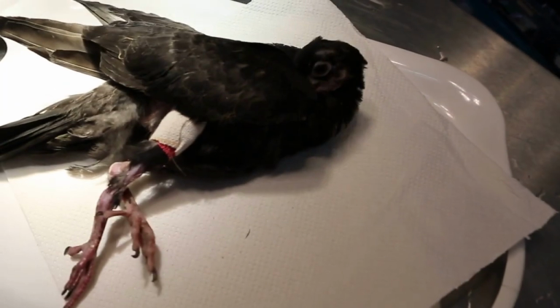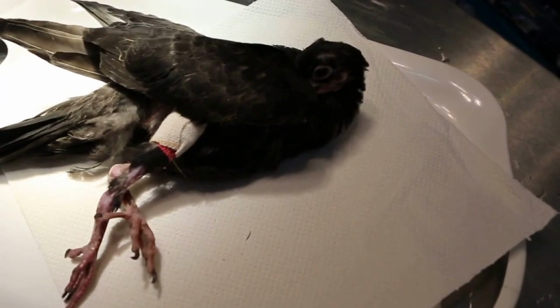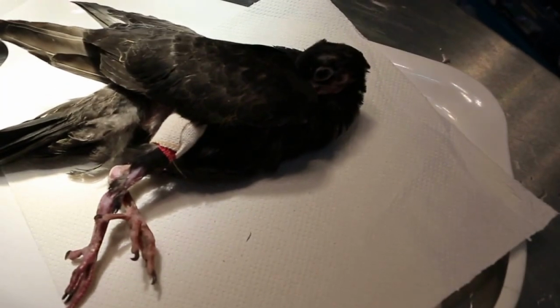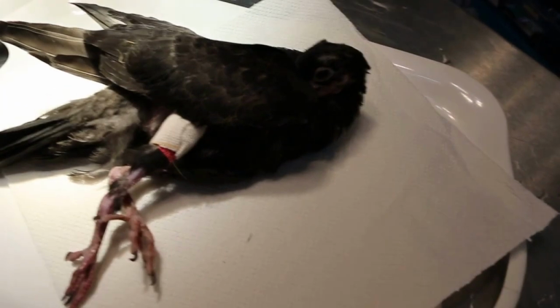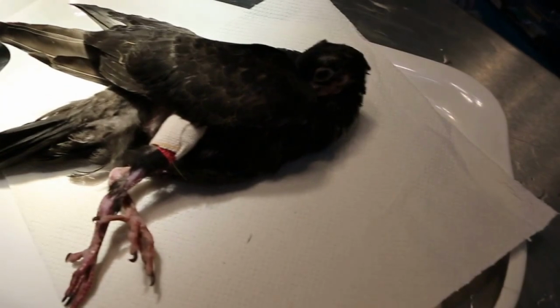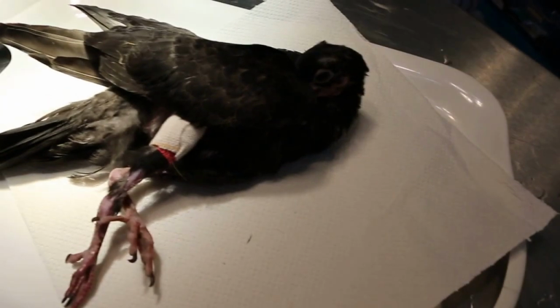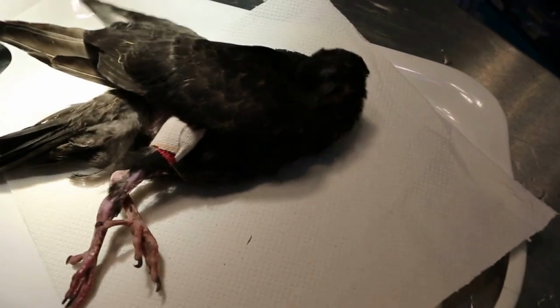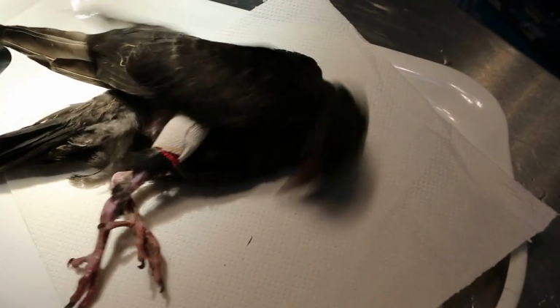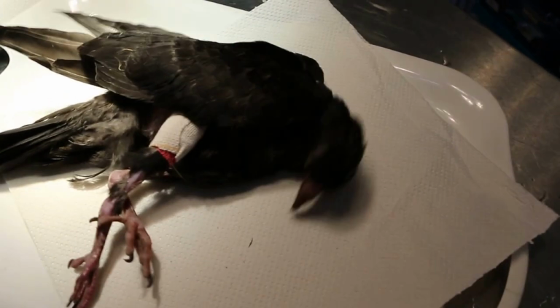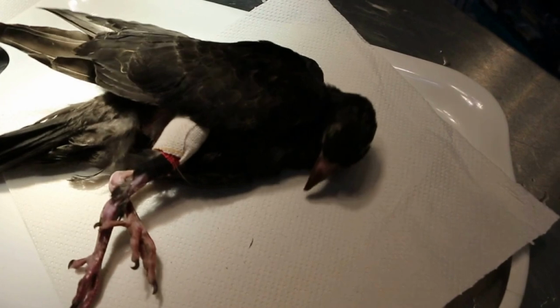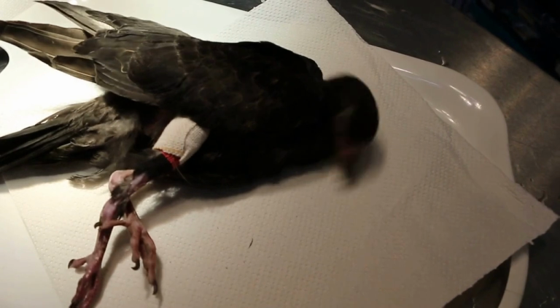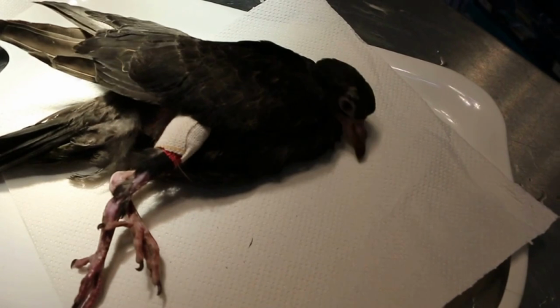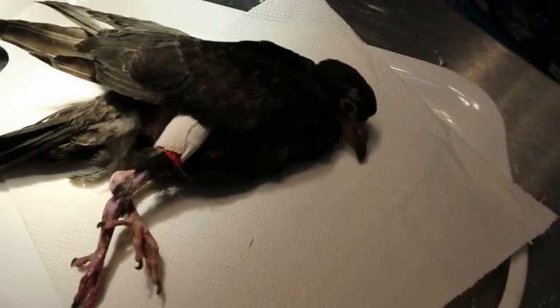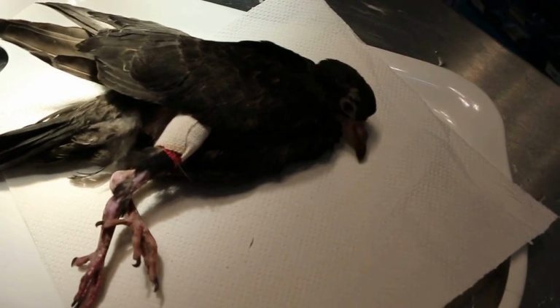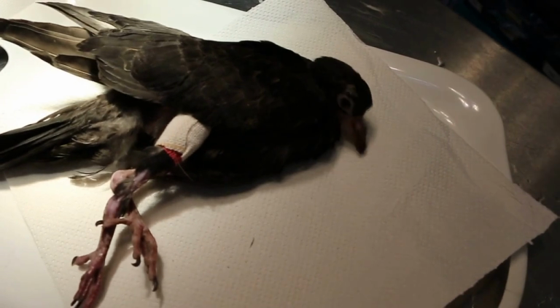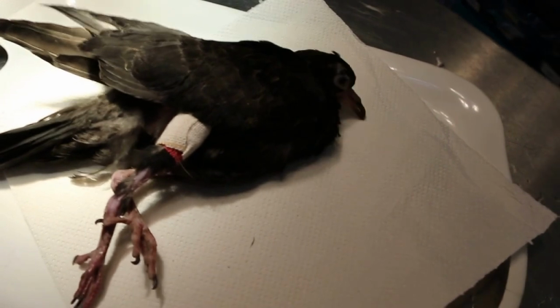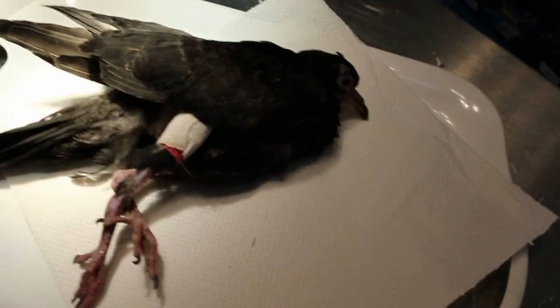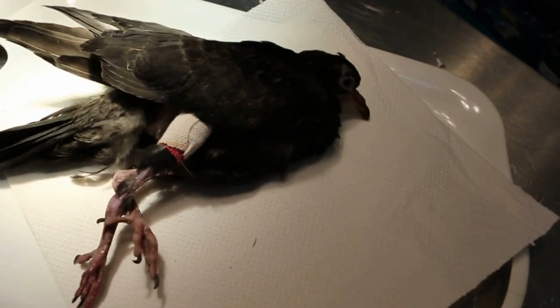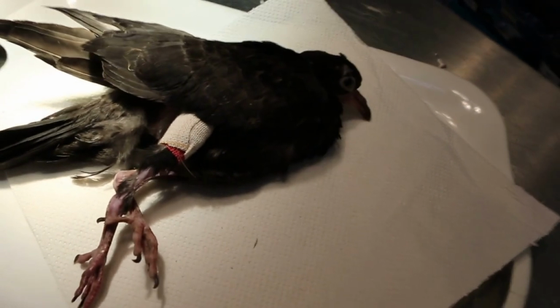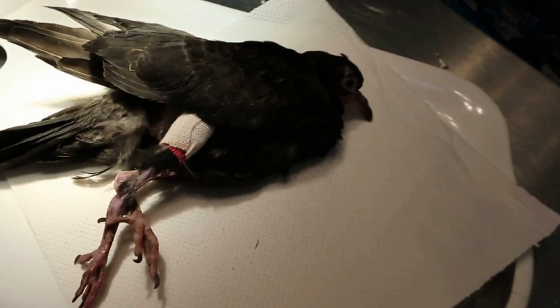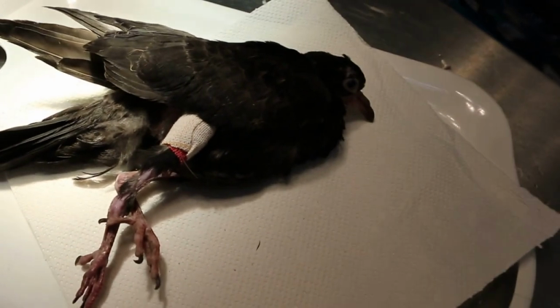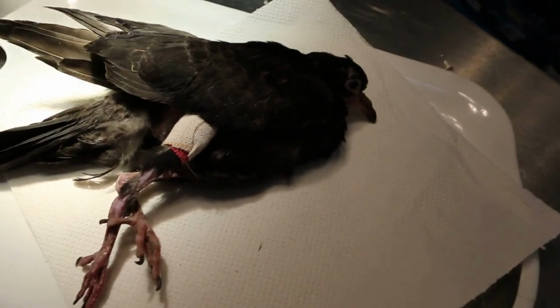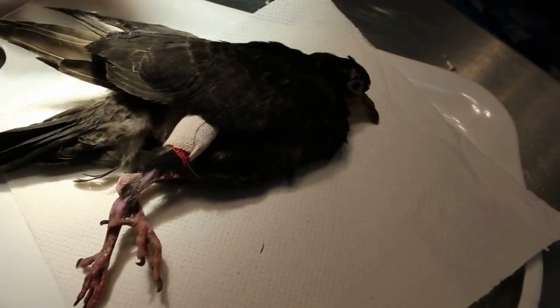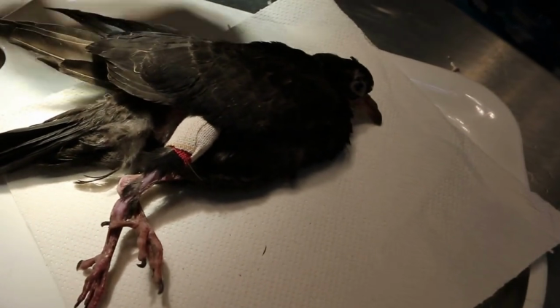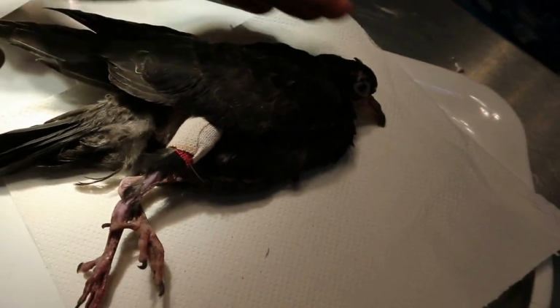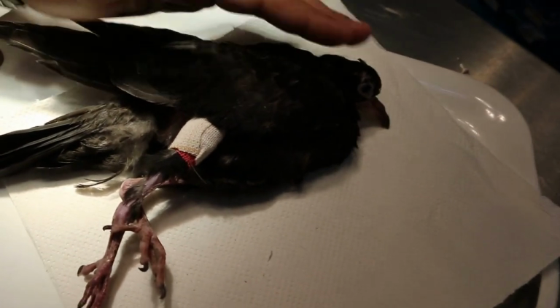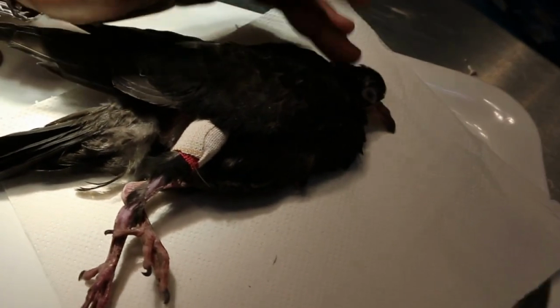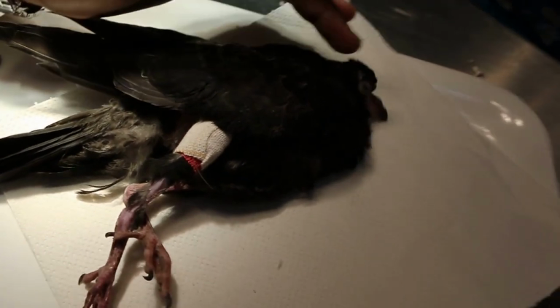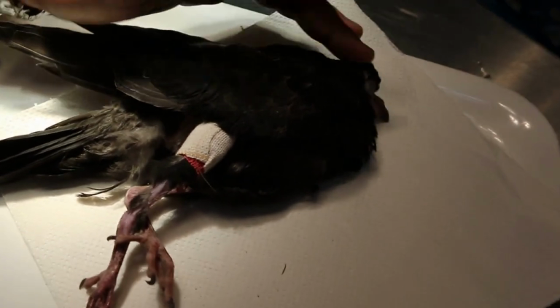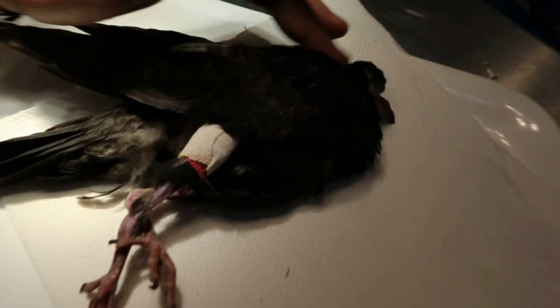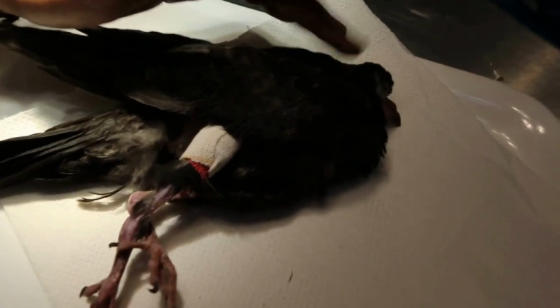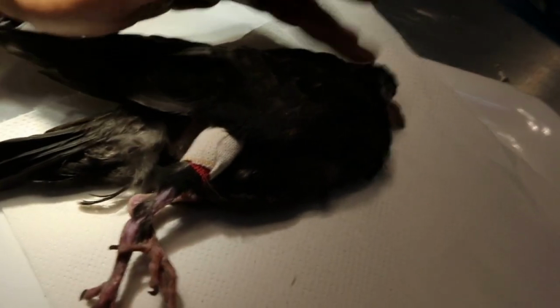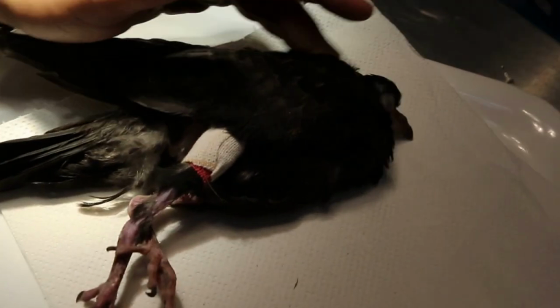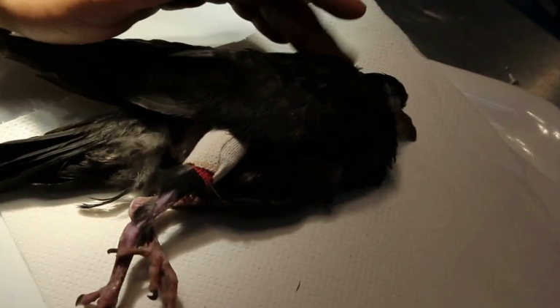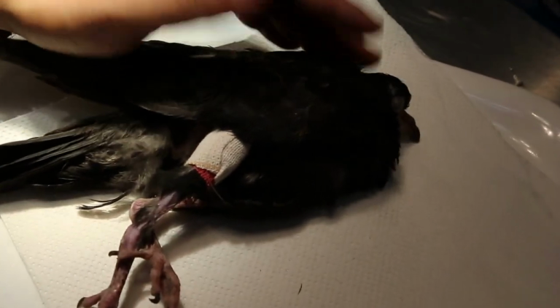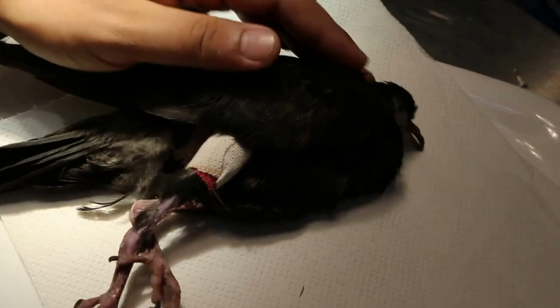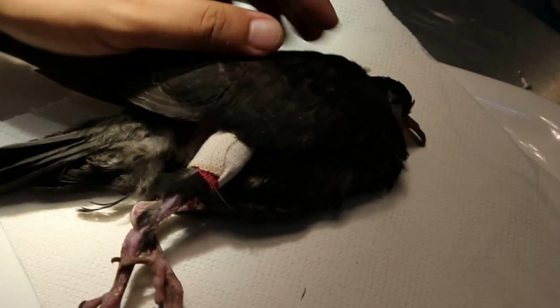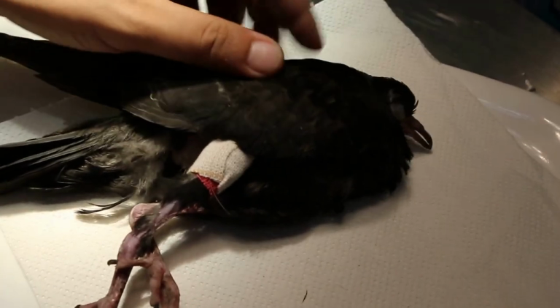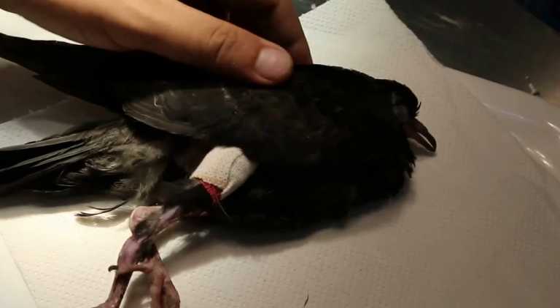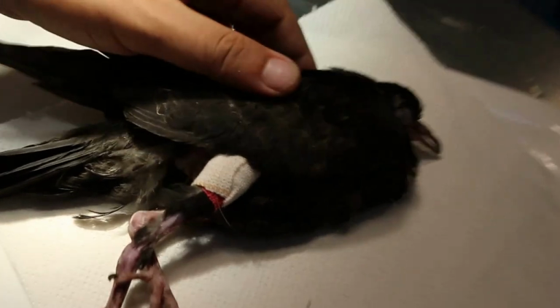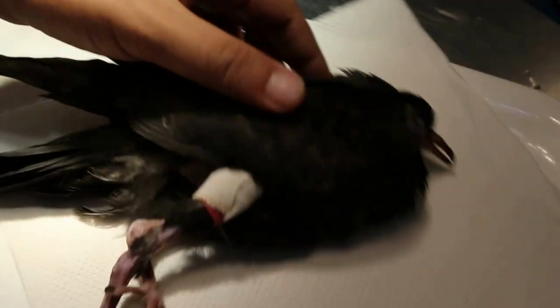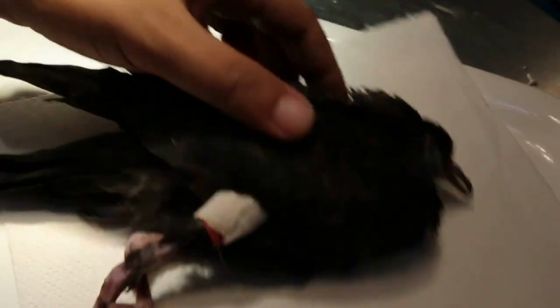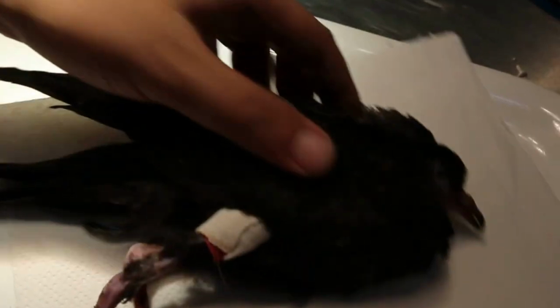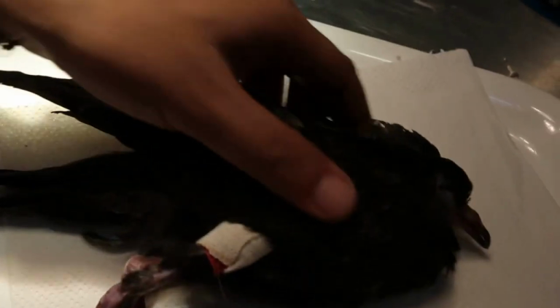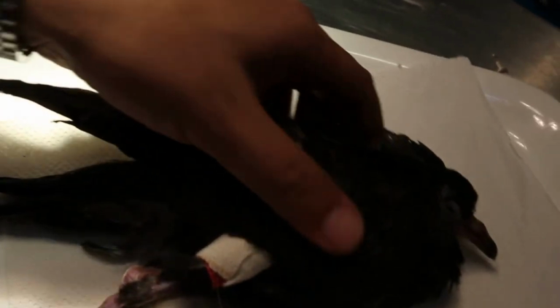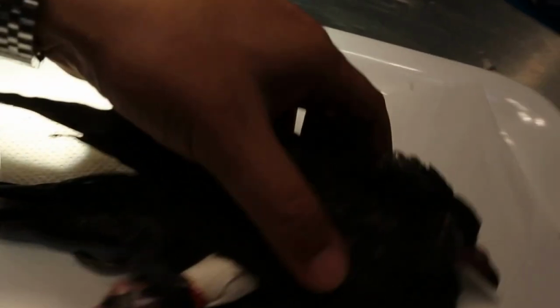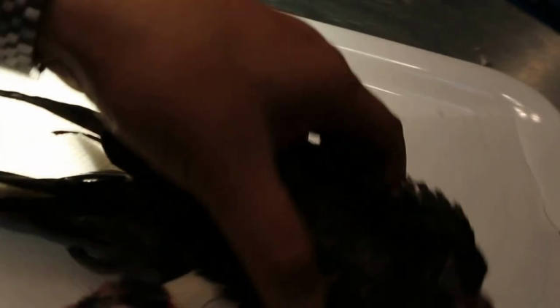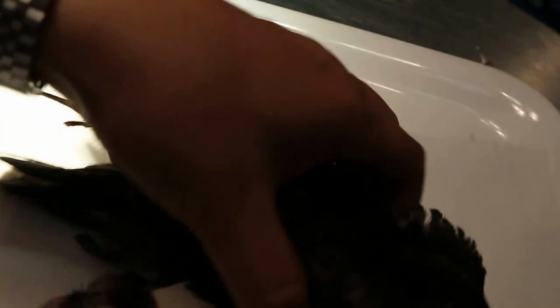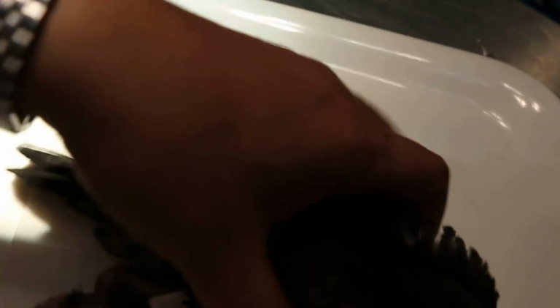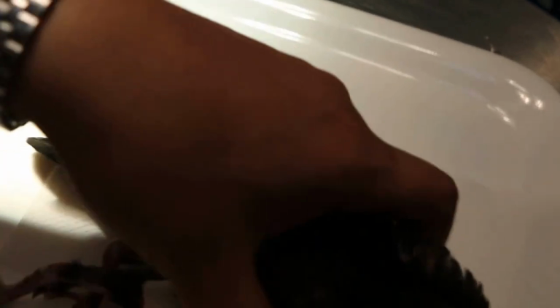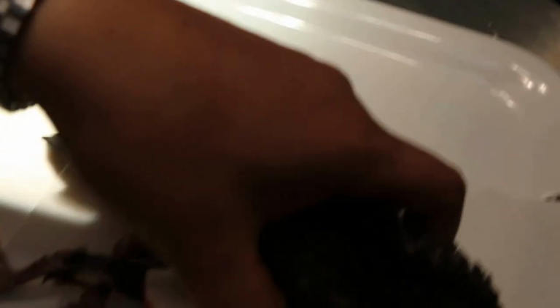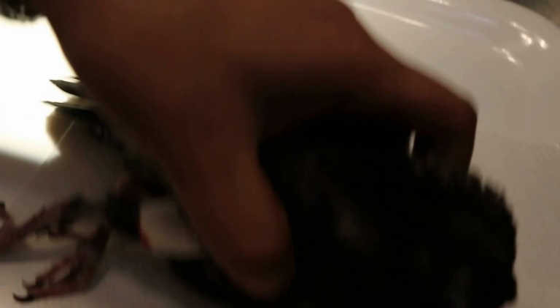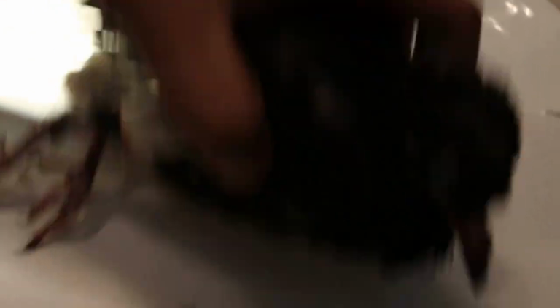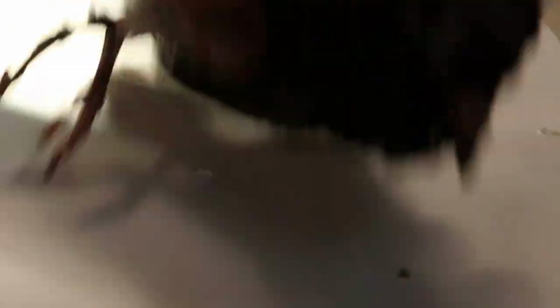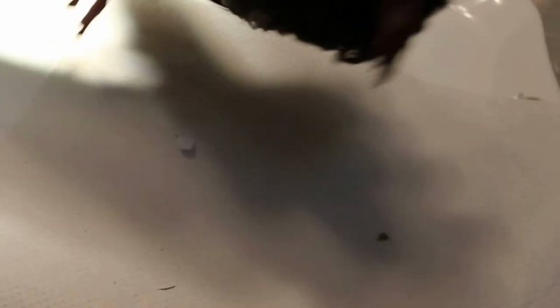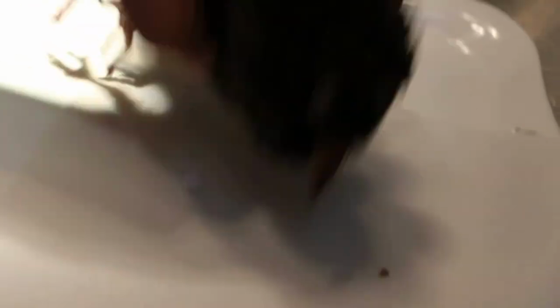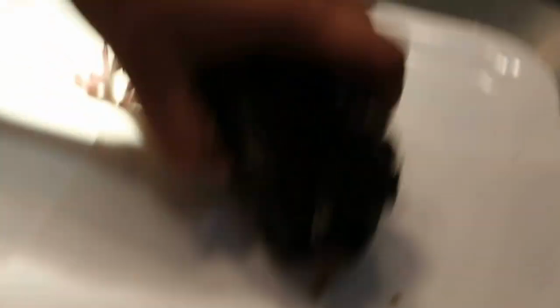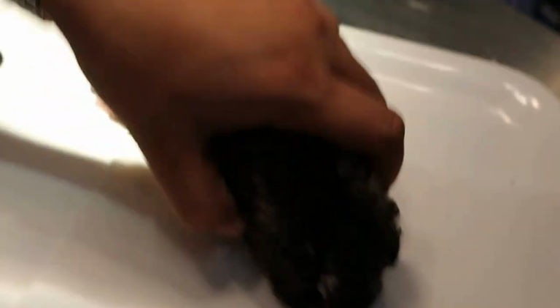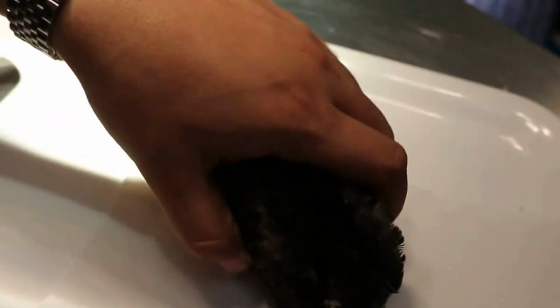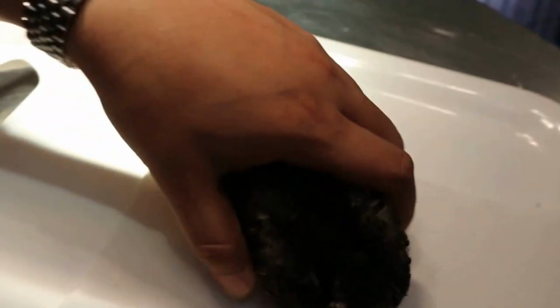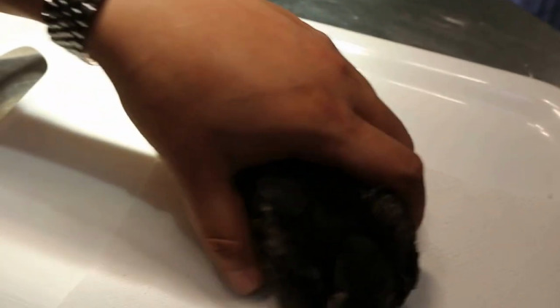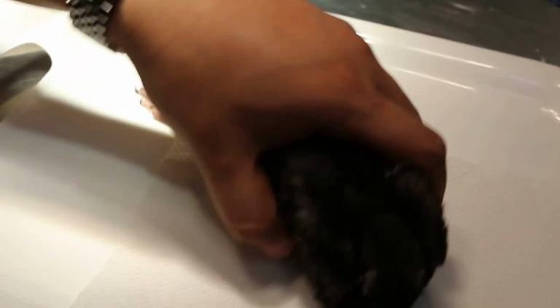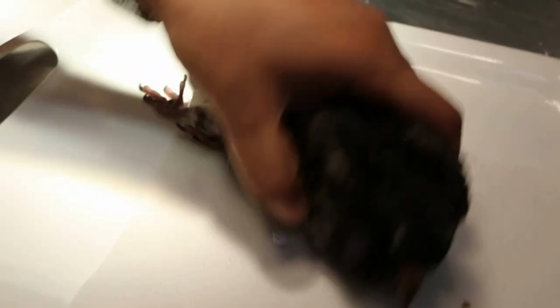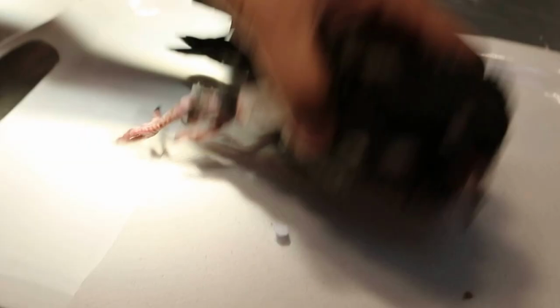This is probably one of the few rare cases you see. It's normally the kind soul who brings in the injured bird.